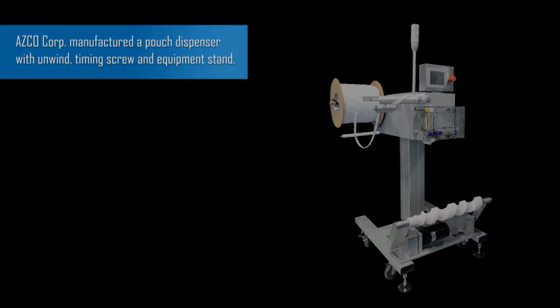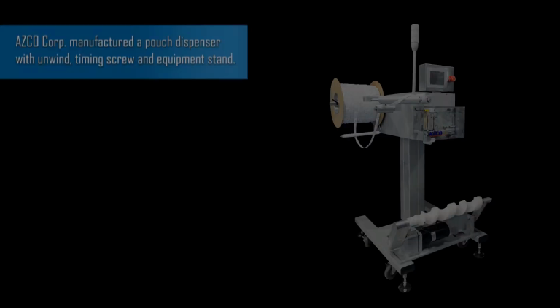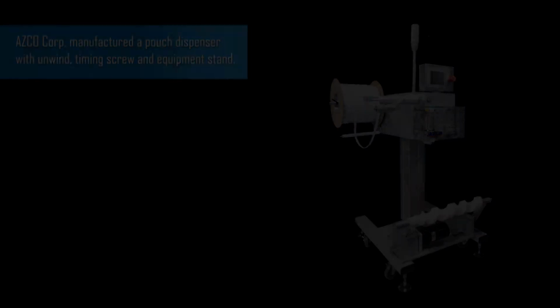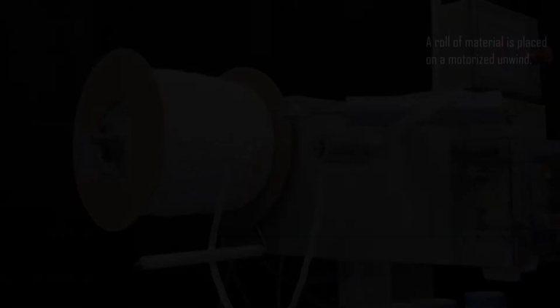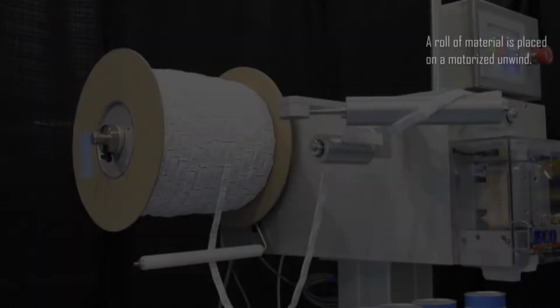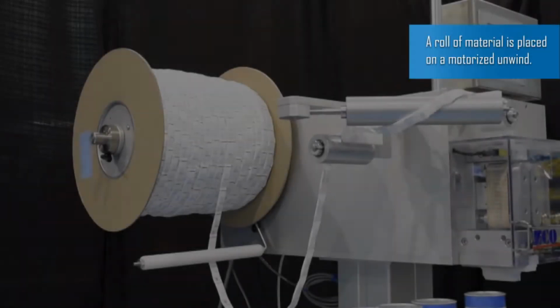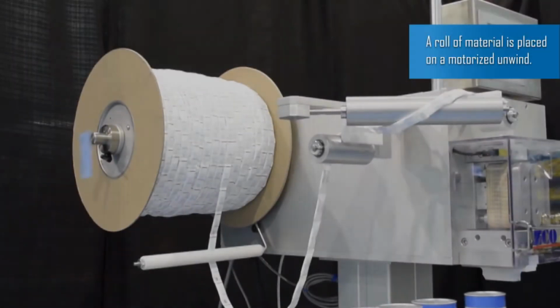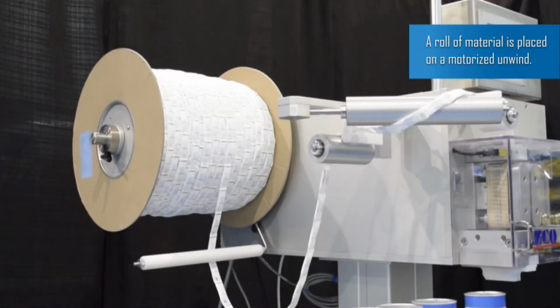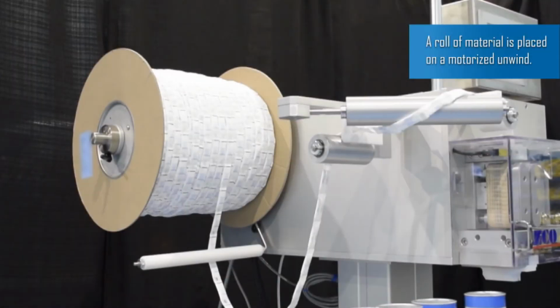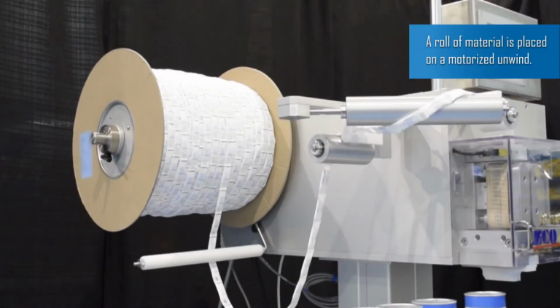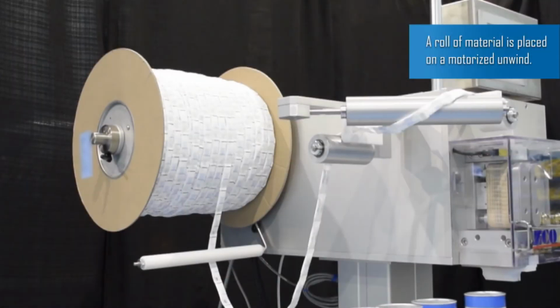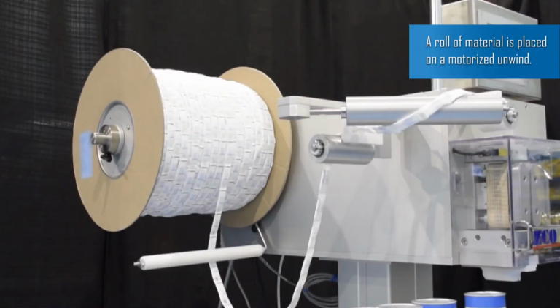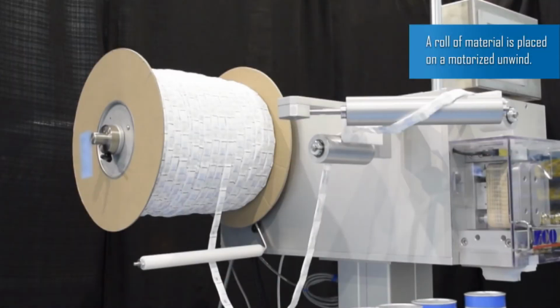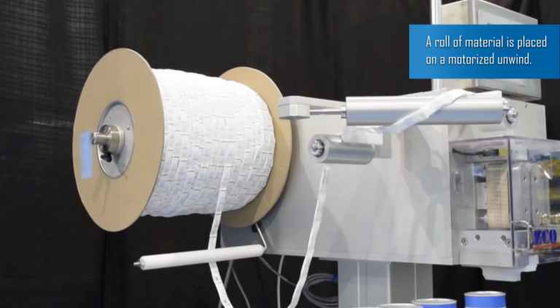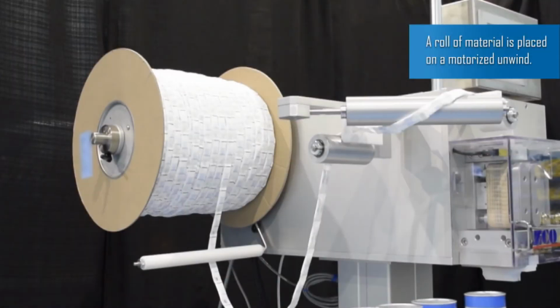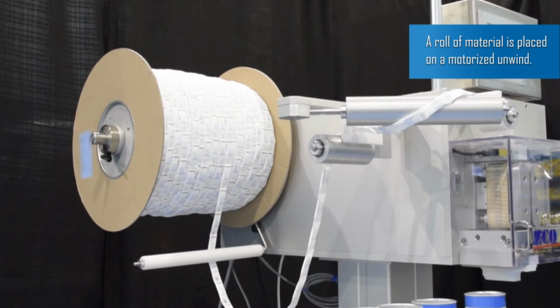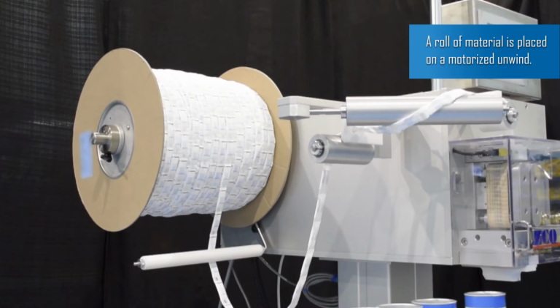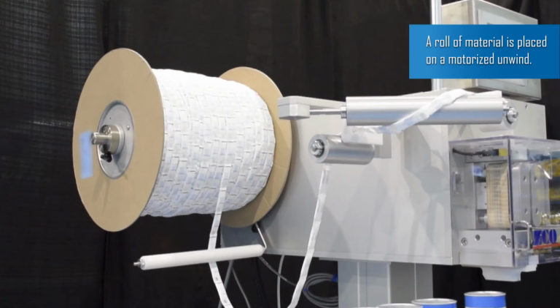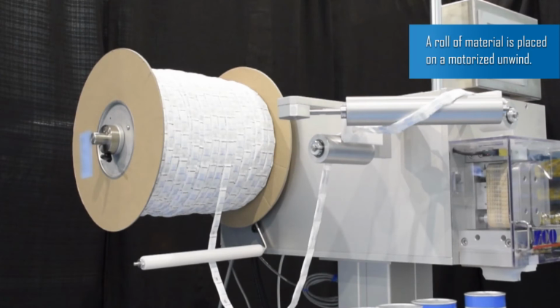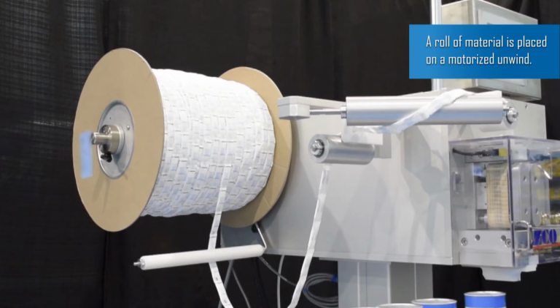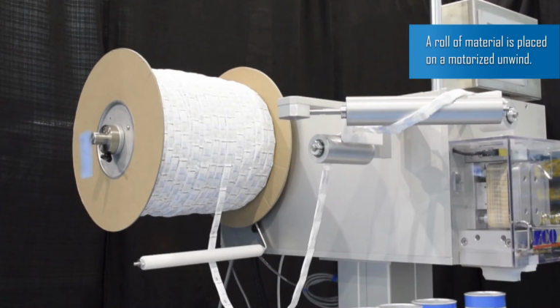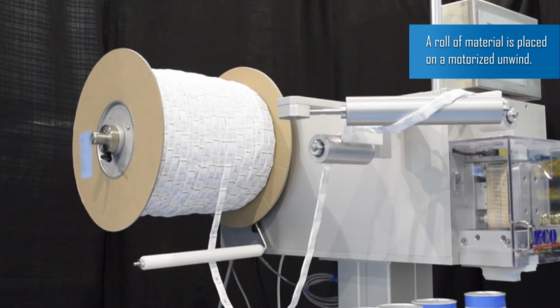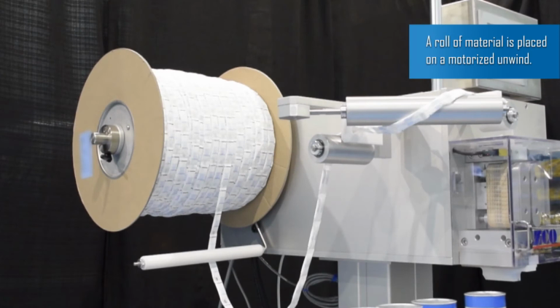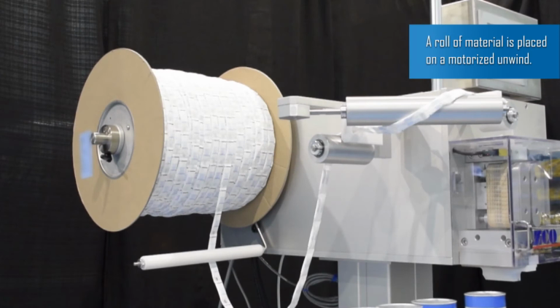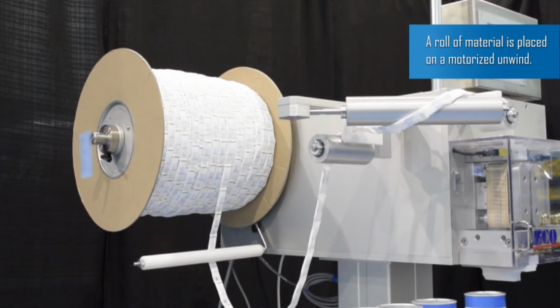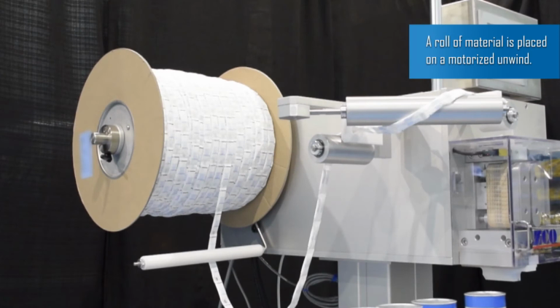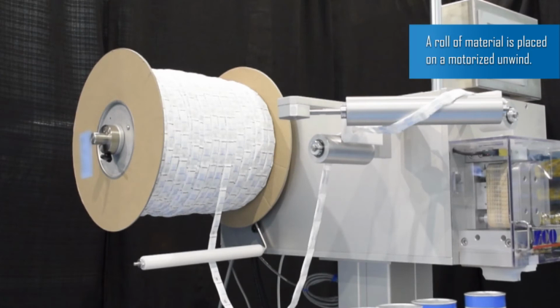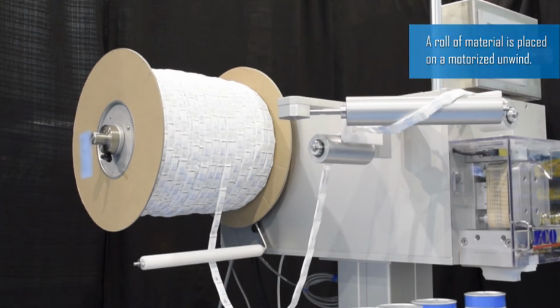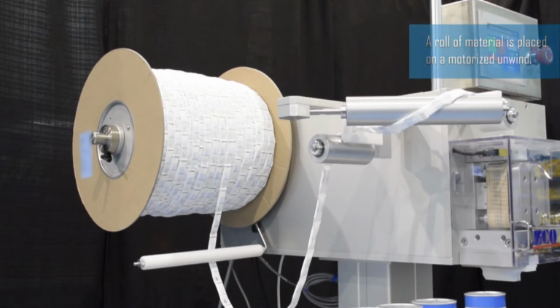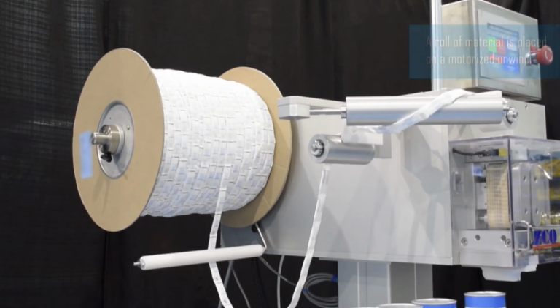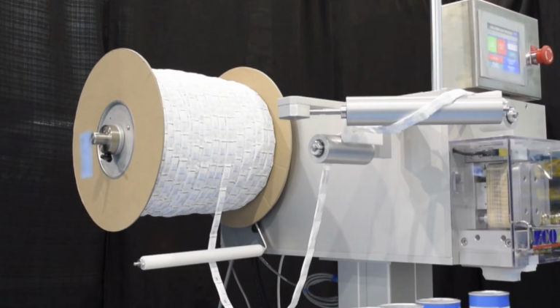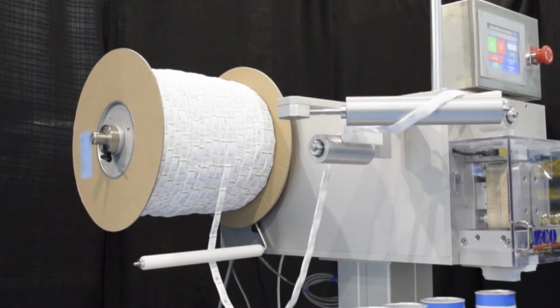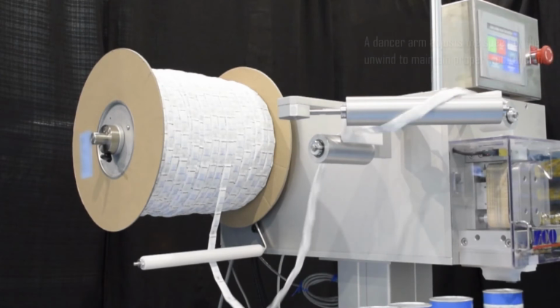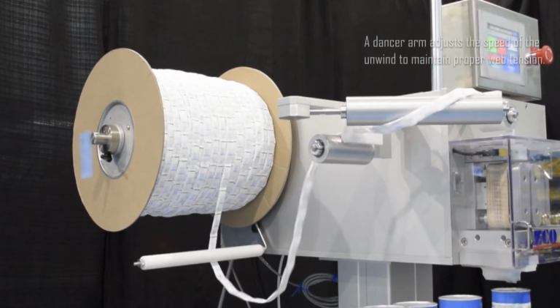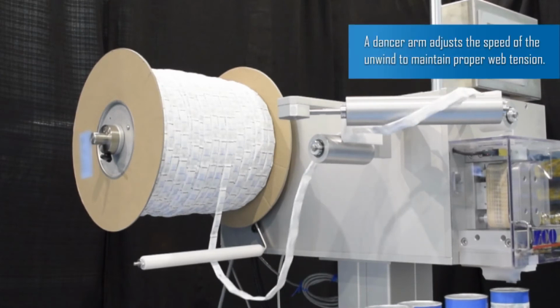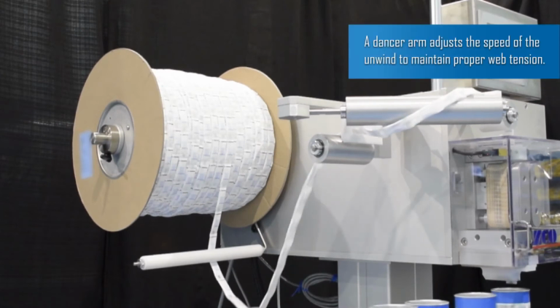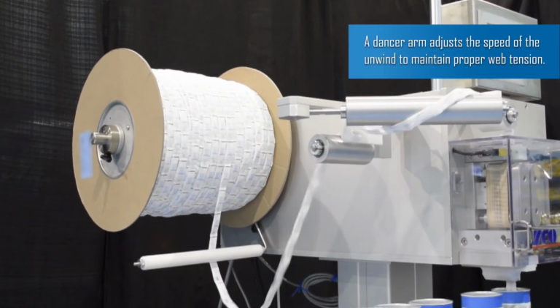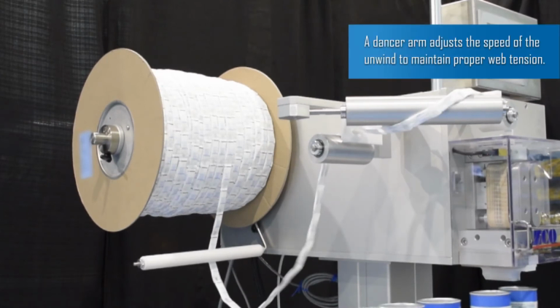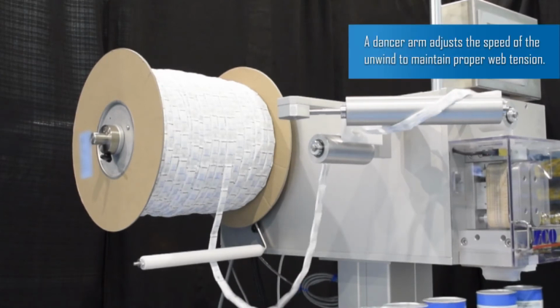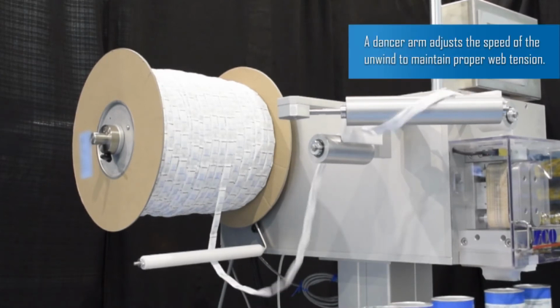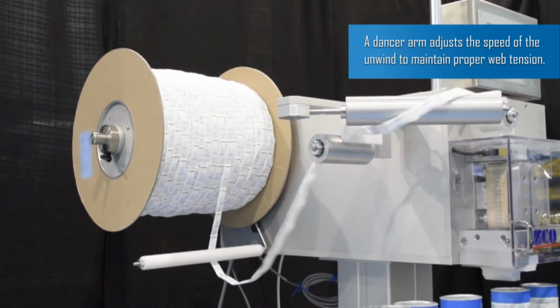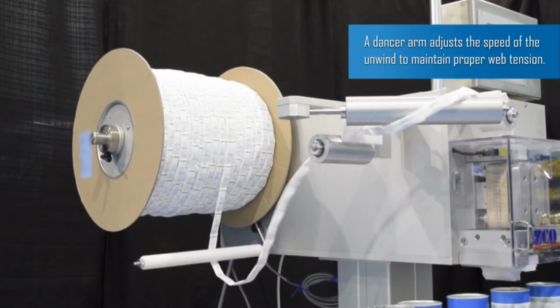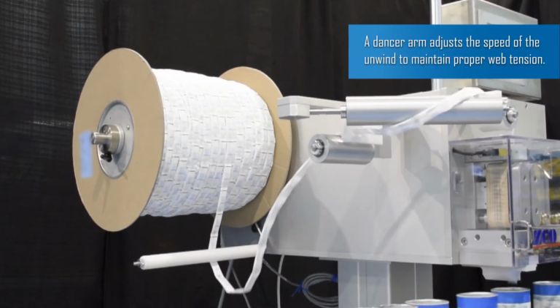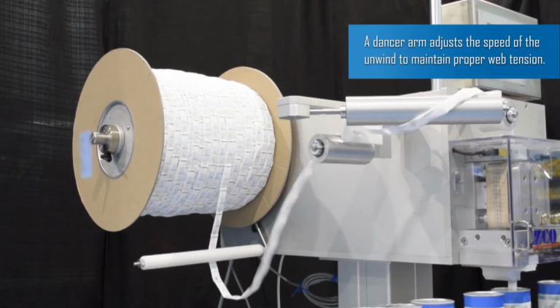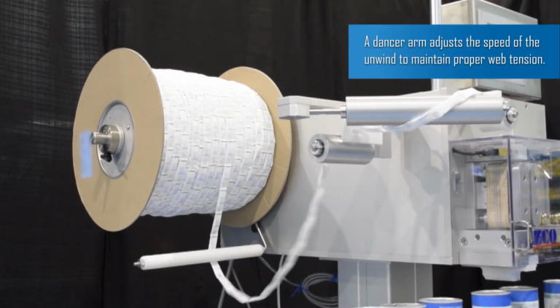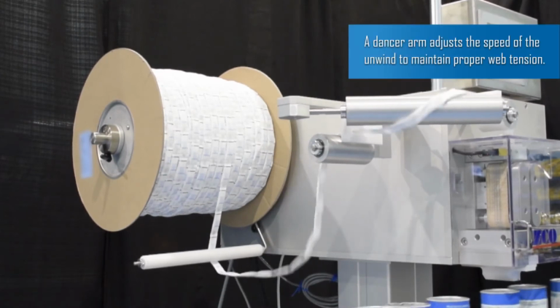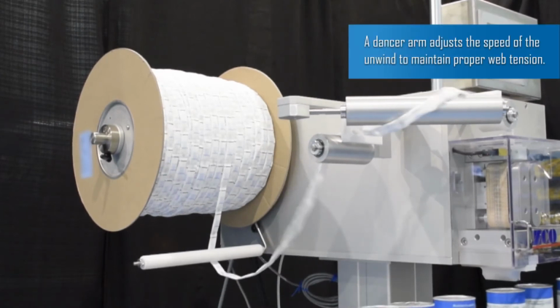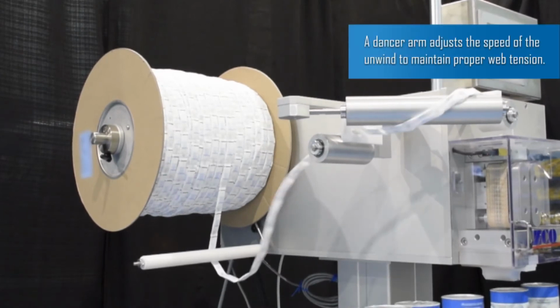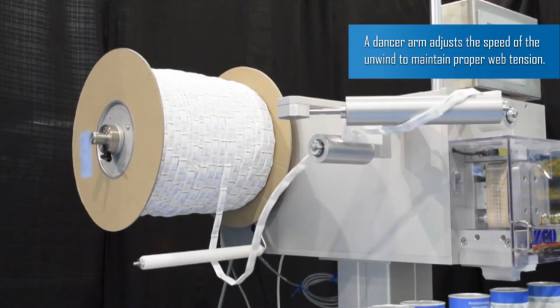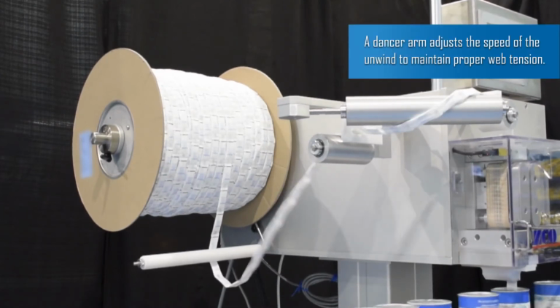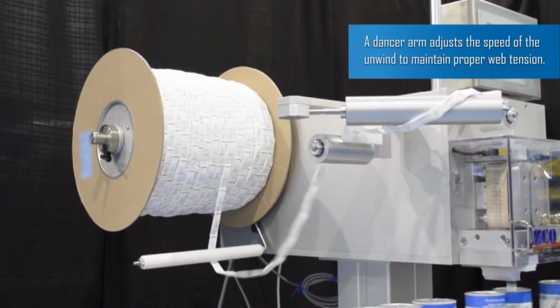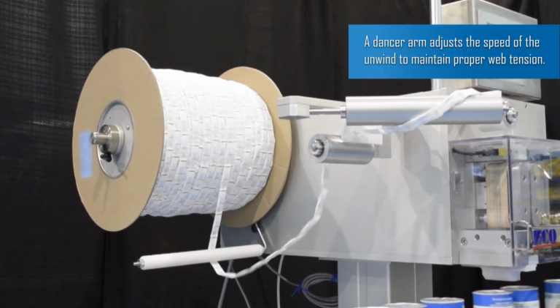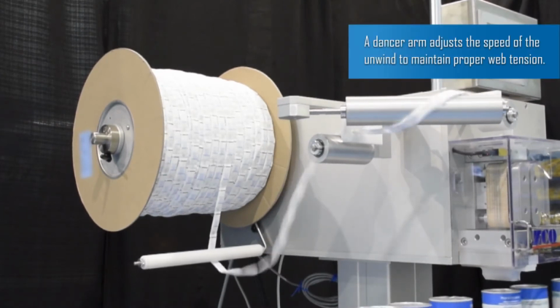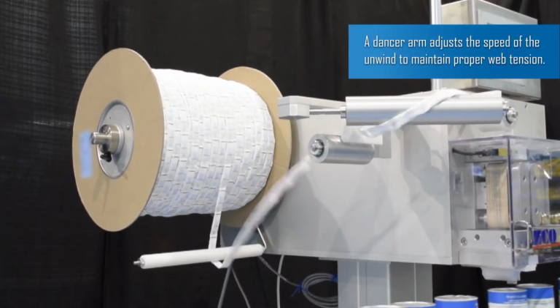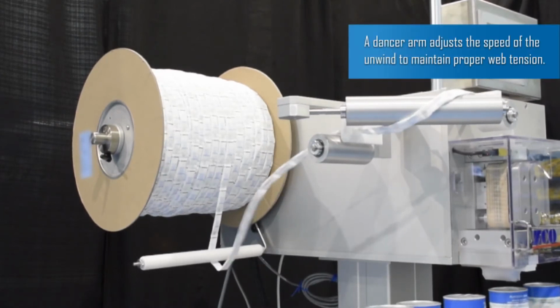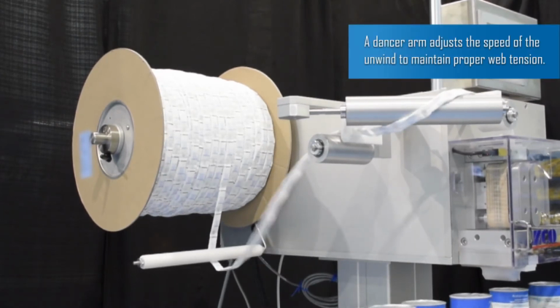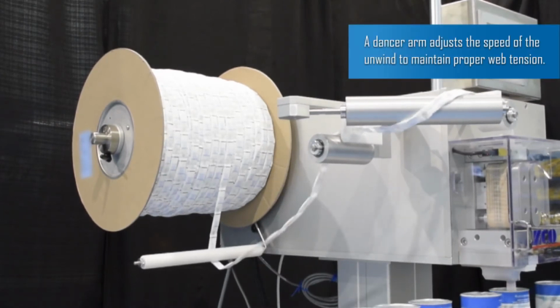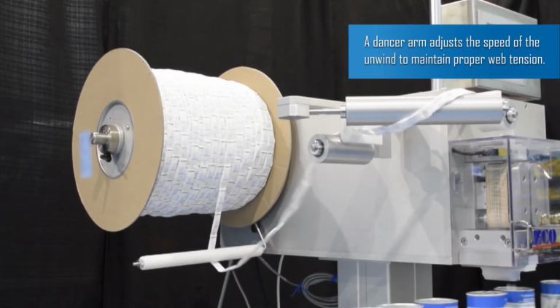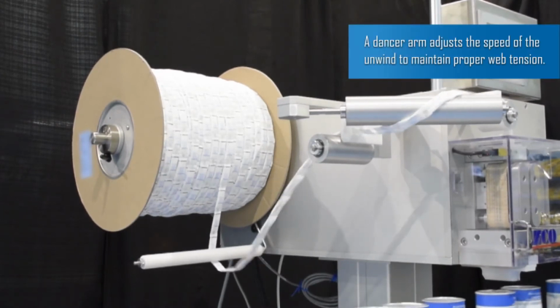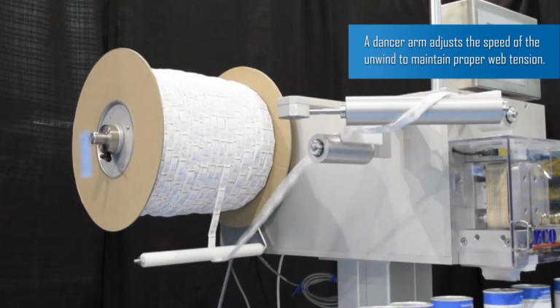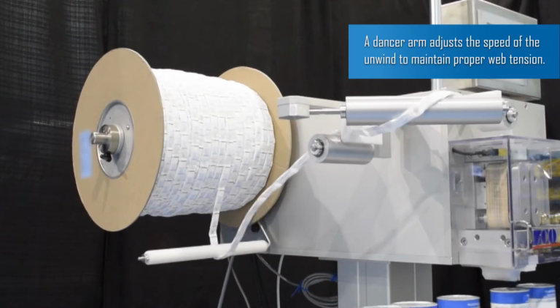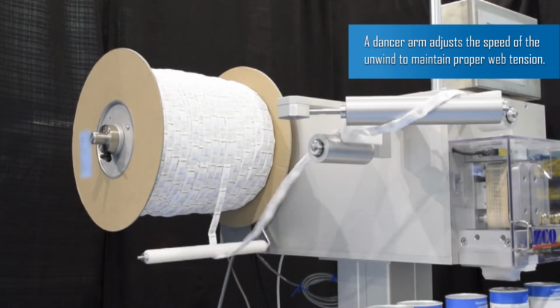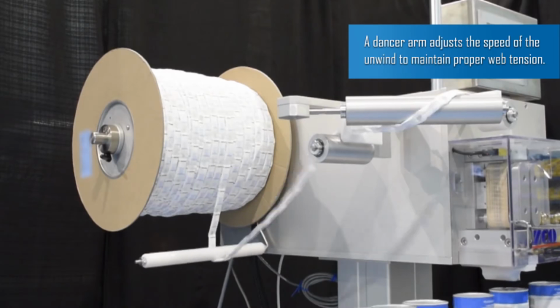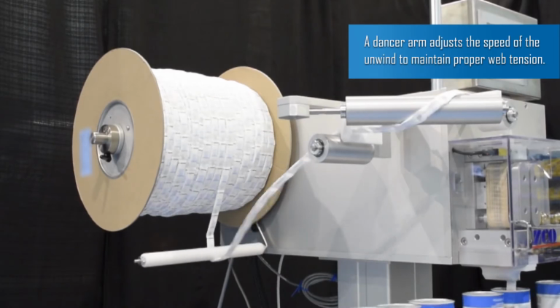A roll of material is placed on a motorized unwind. A dancer arm adjusts the speed of the unwind to maintain proper web tension.